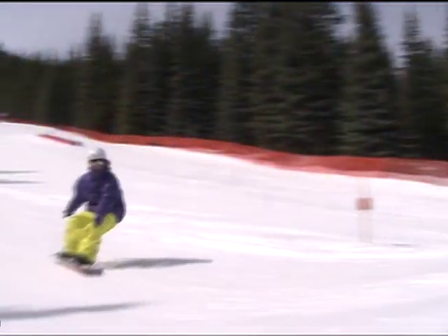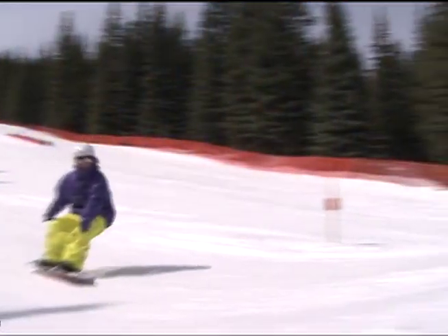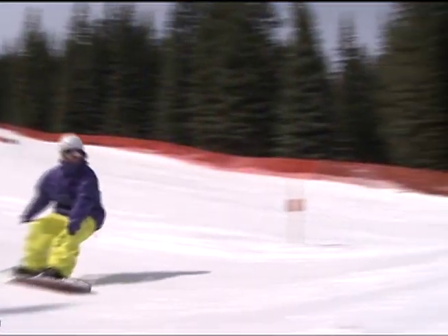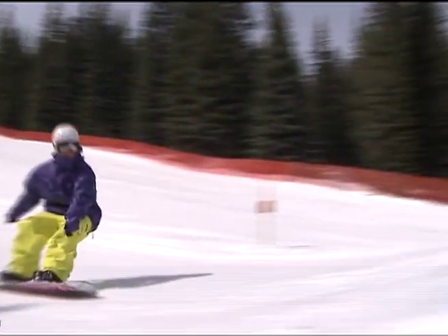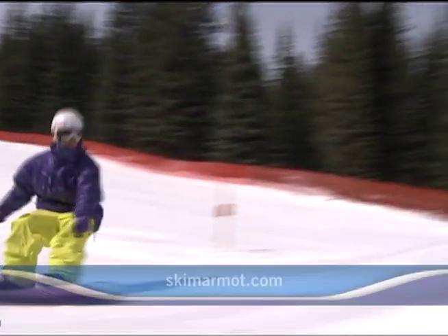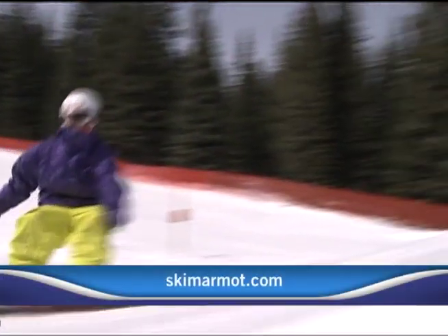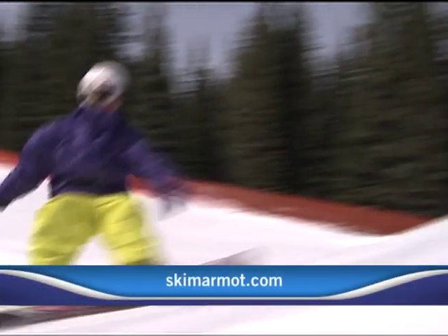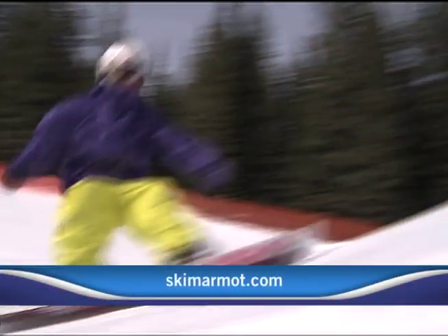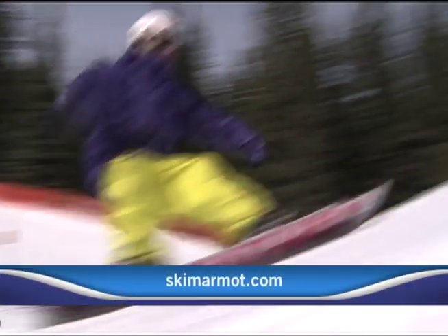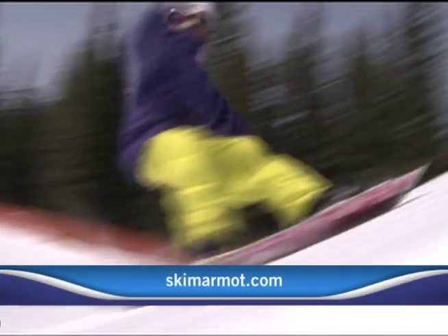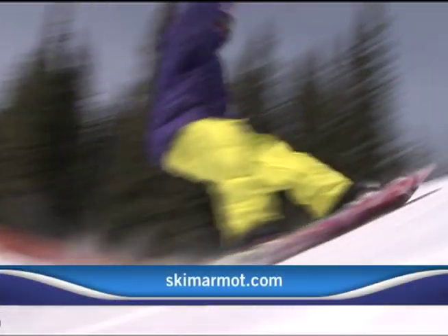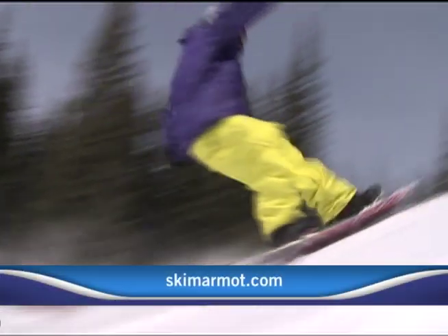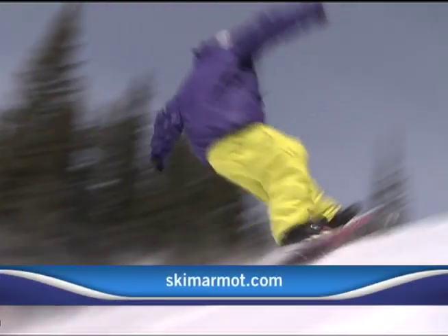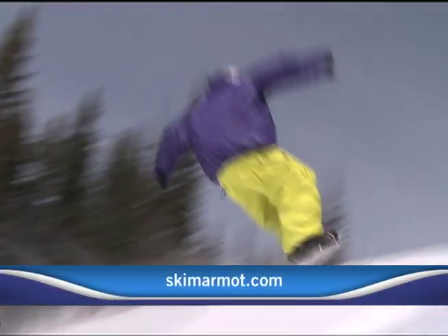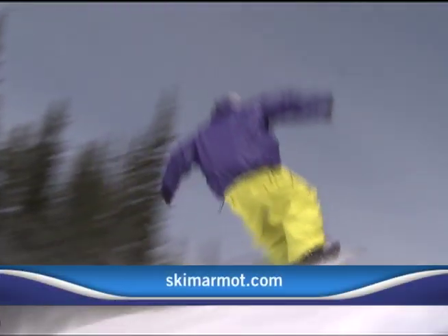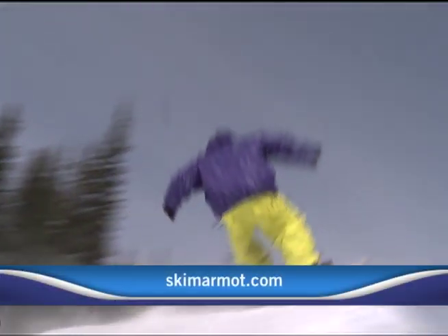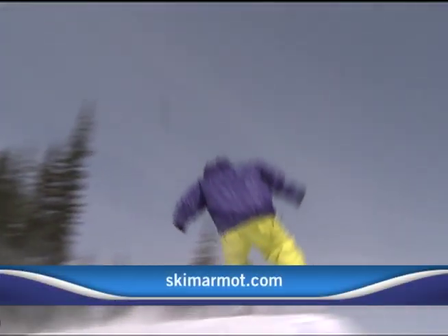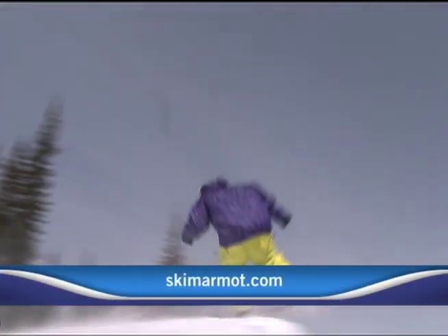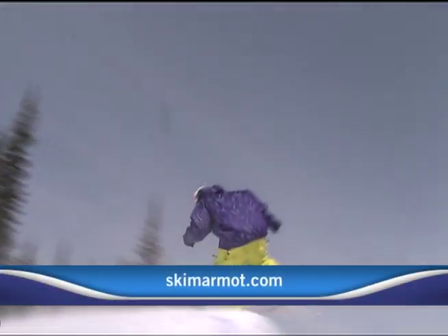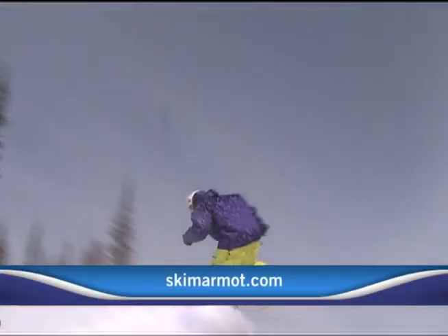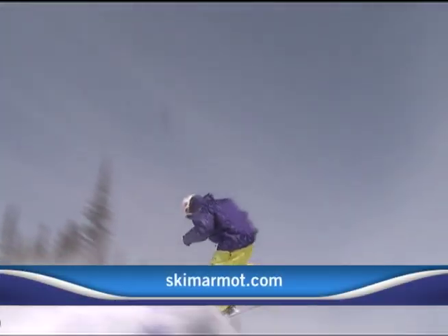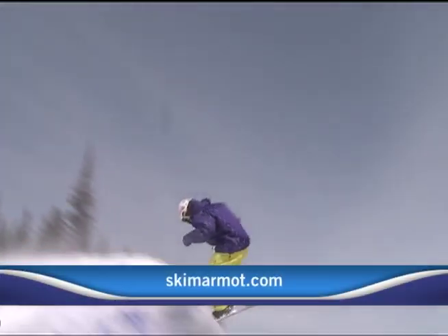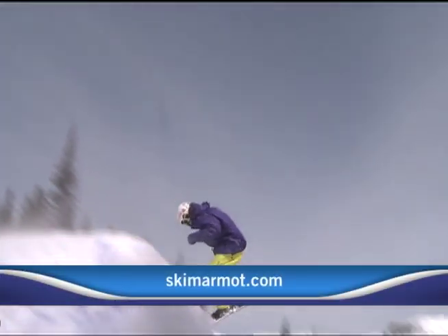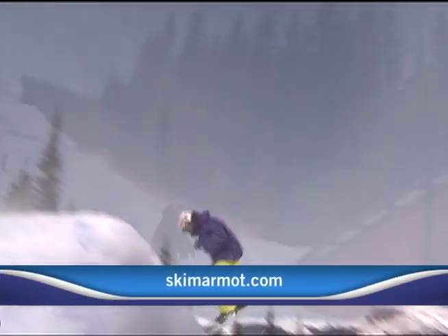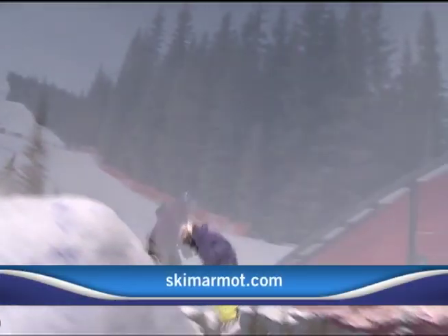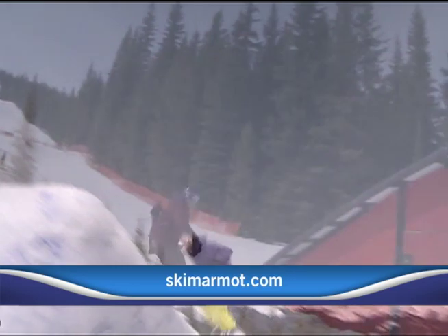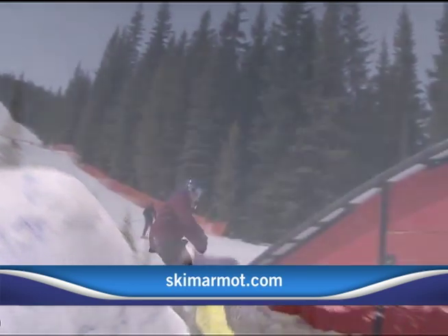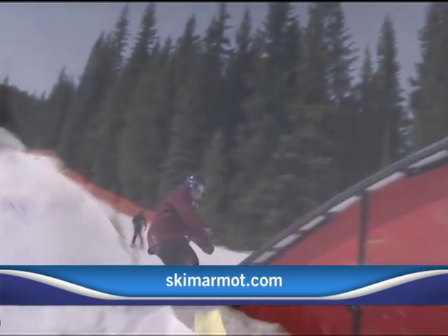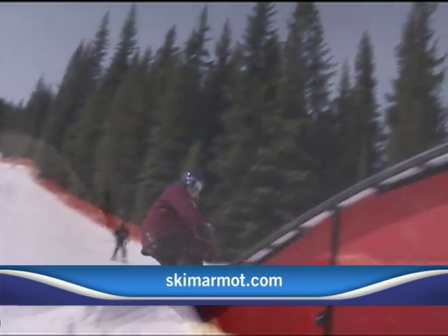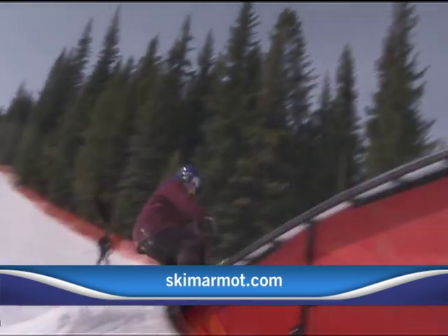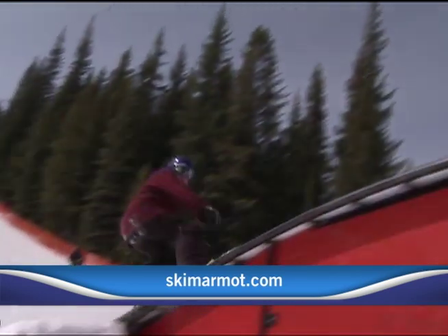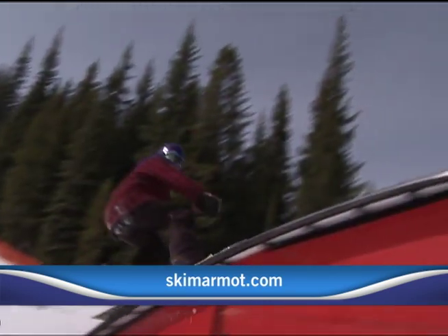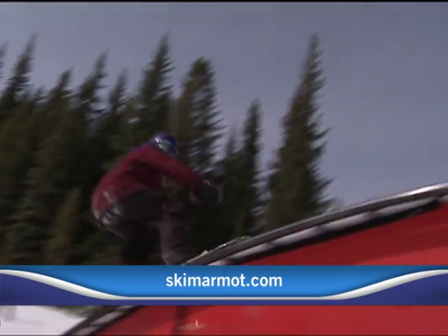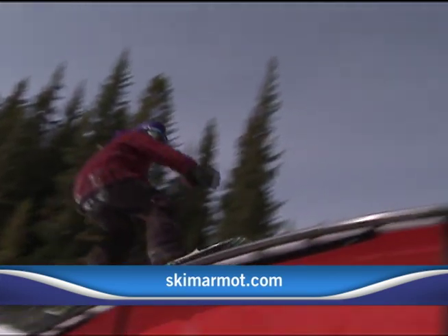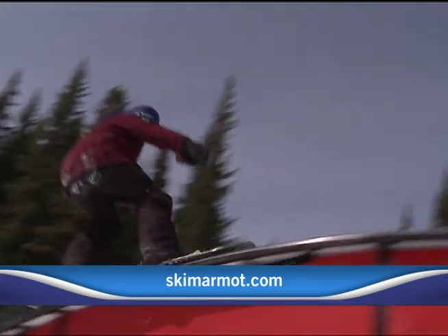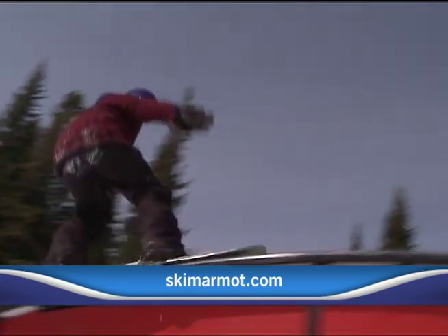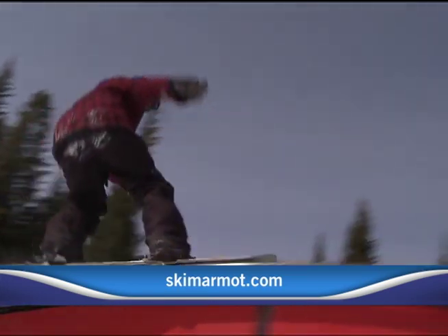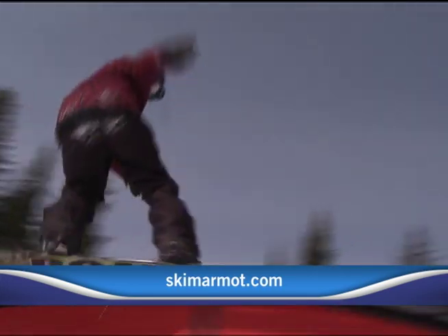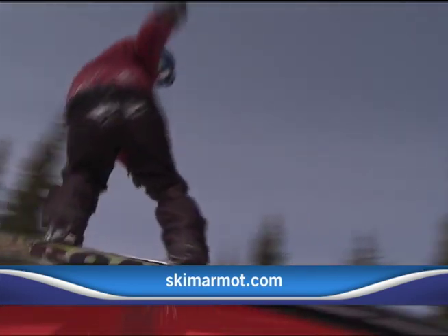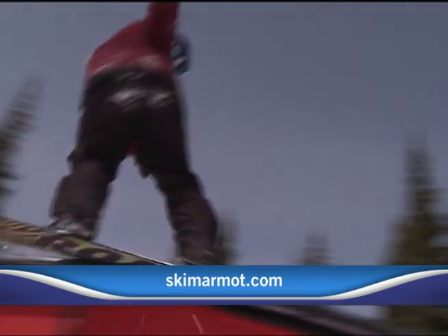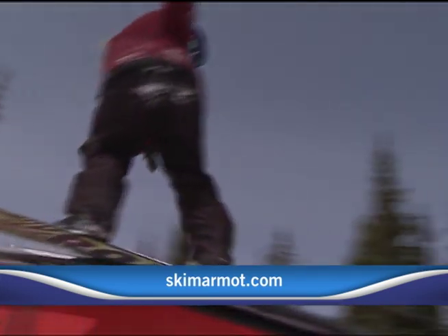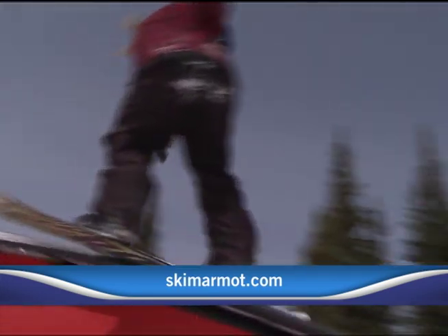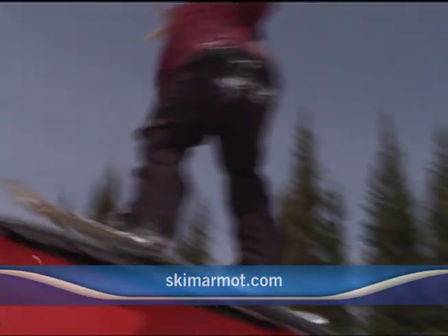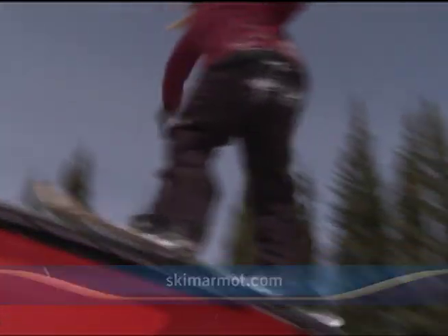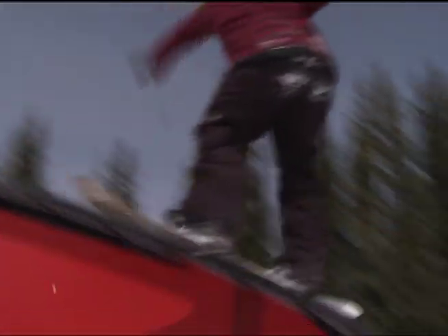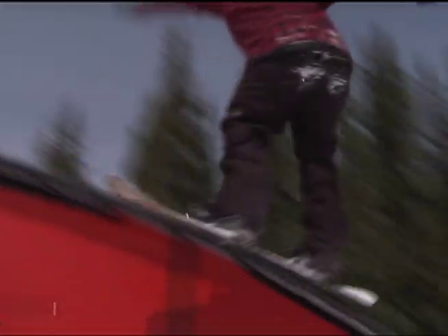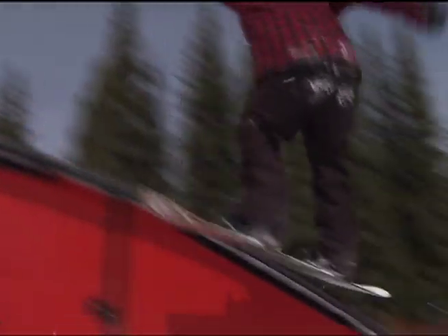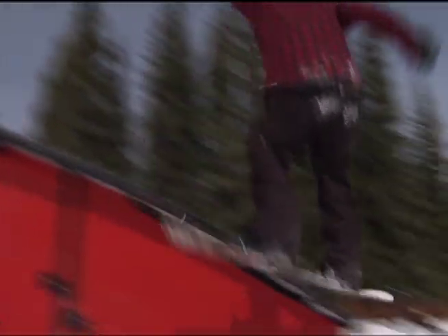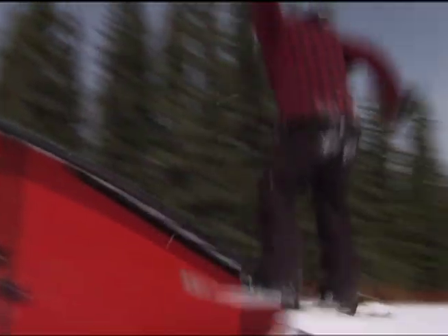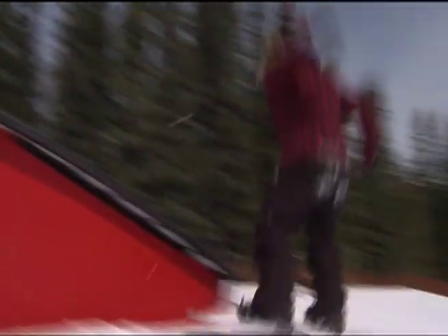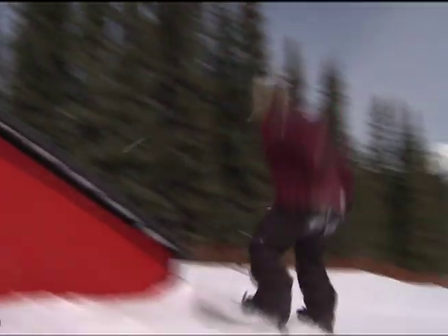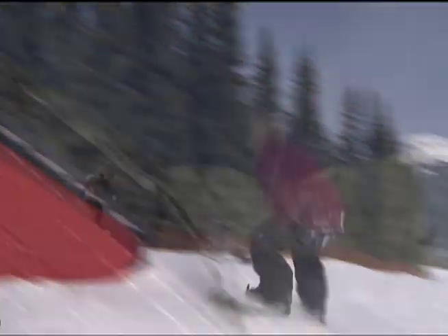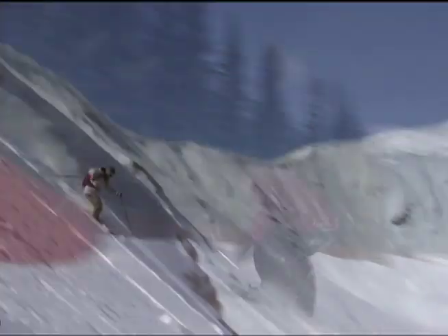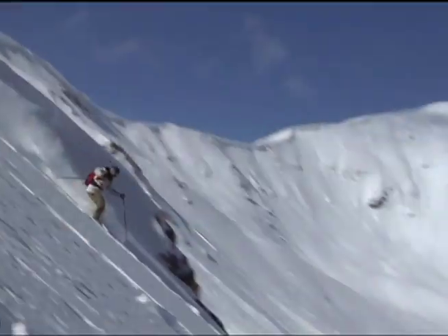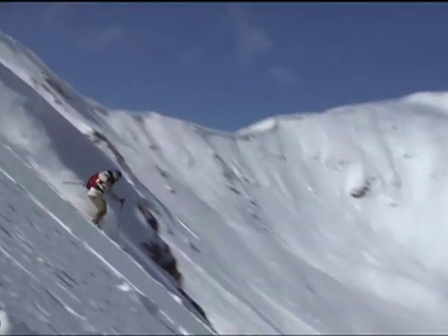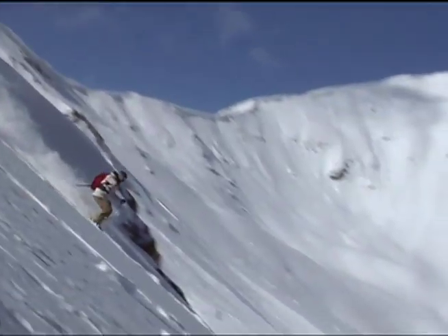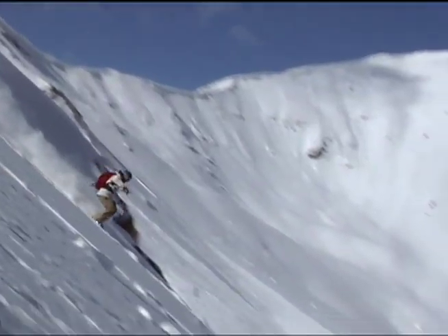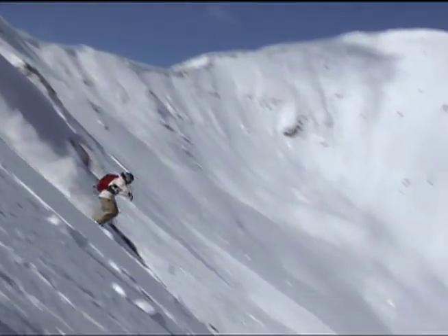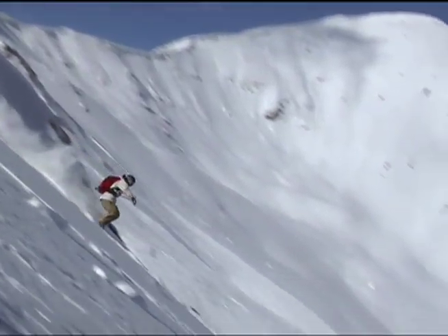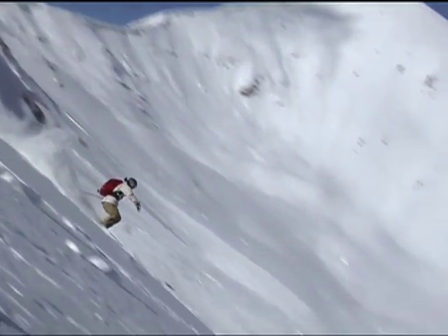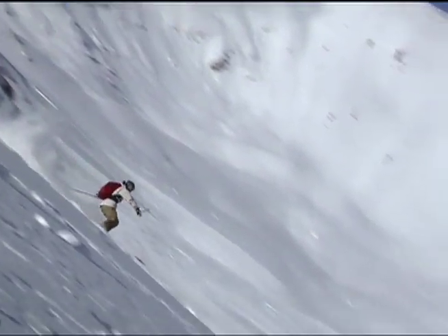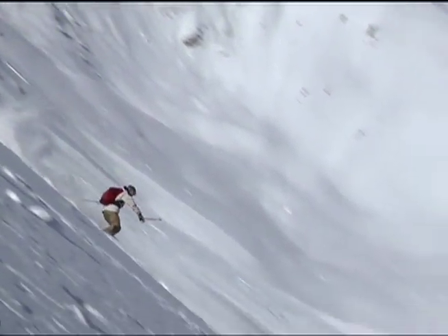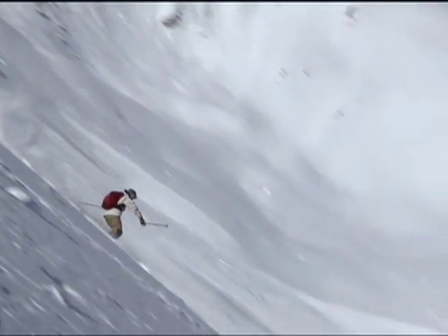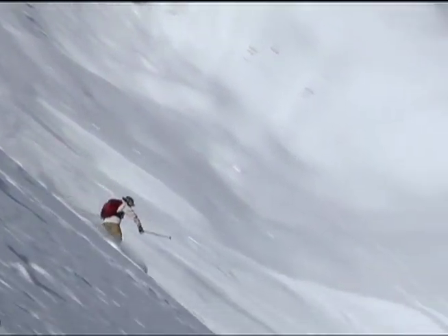For more information on Marmot Basin and all of the new additions, you can visit SkiMarmot.com. Jordan Greenlee, Shaw TV, Capital Region.